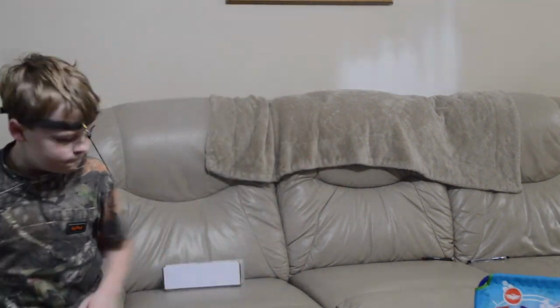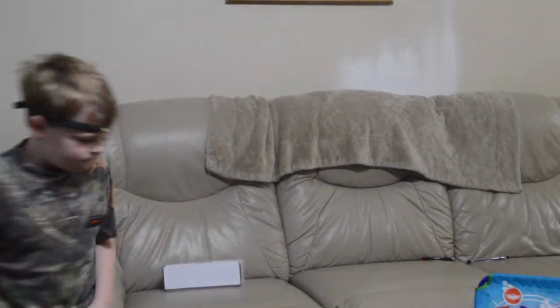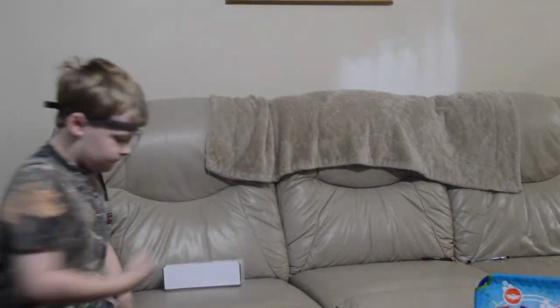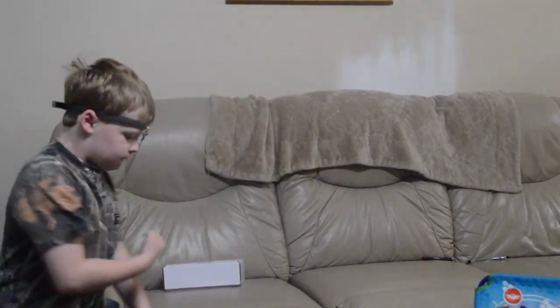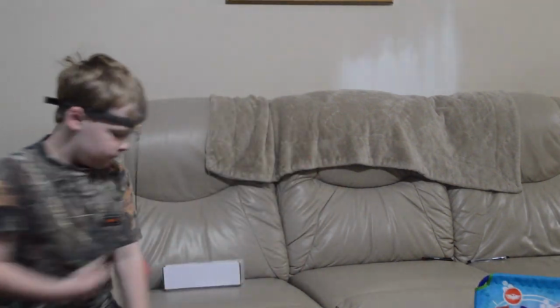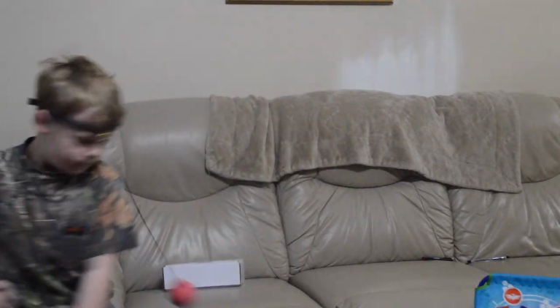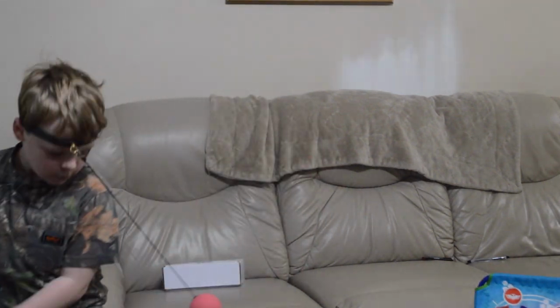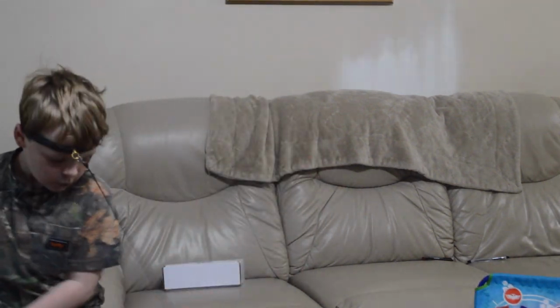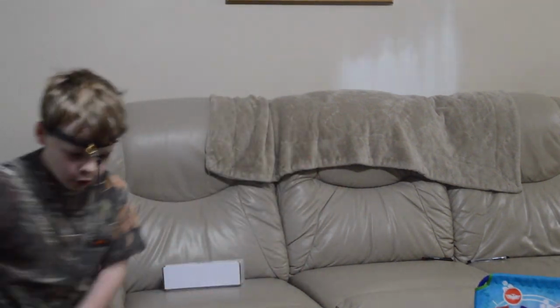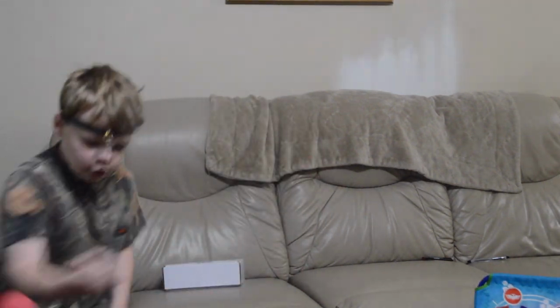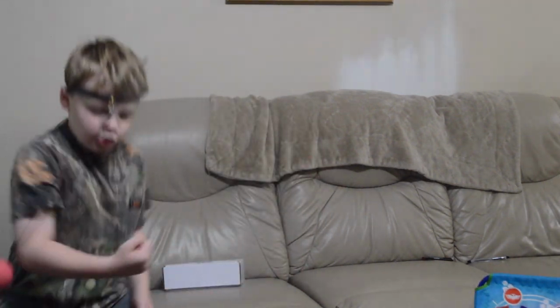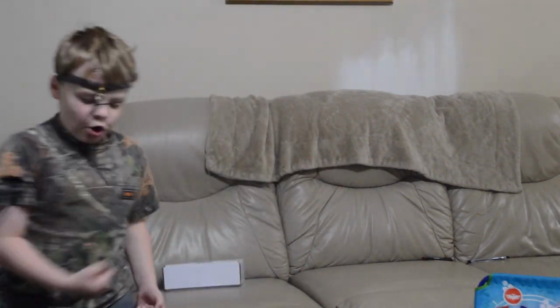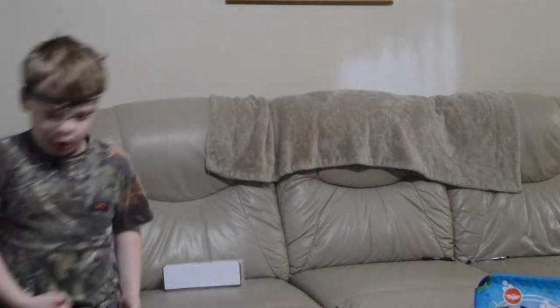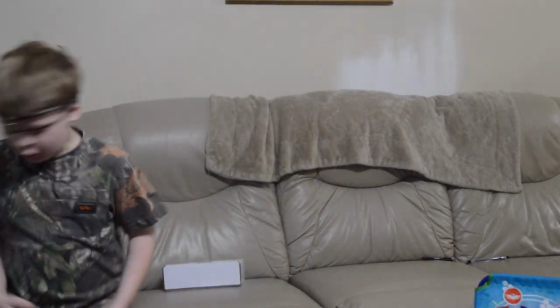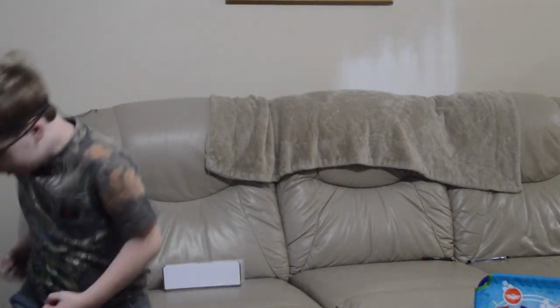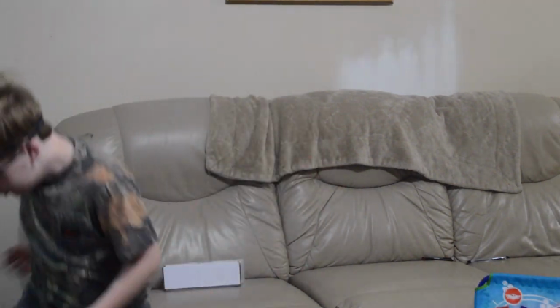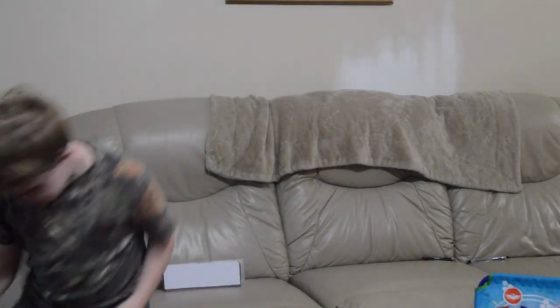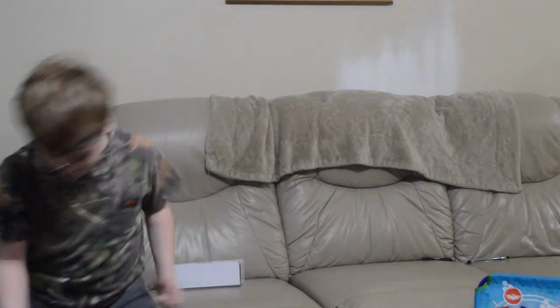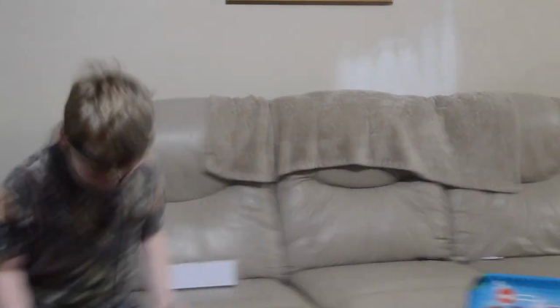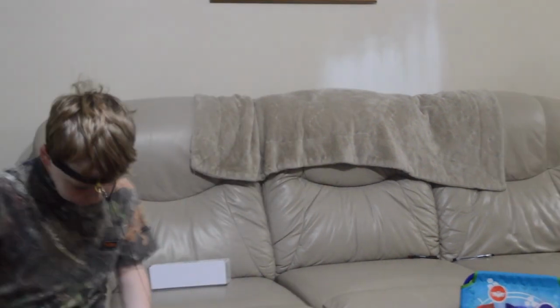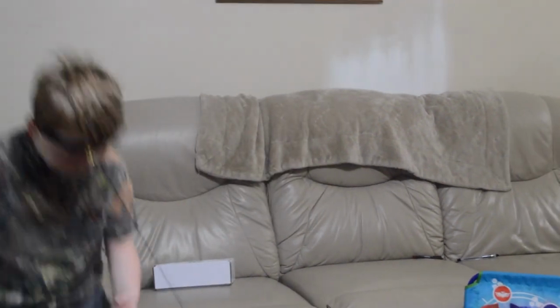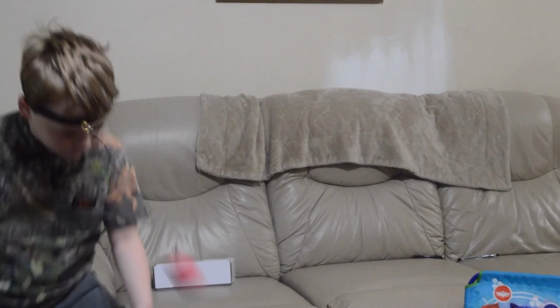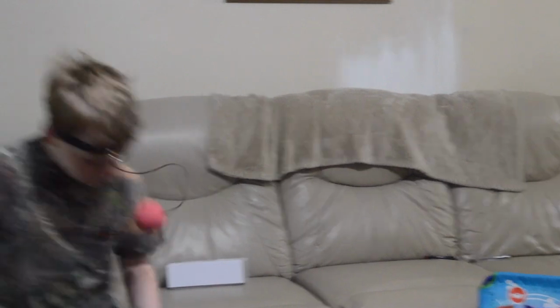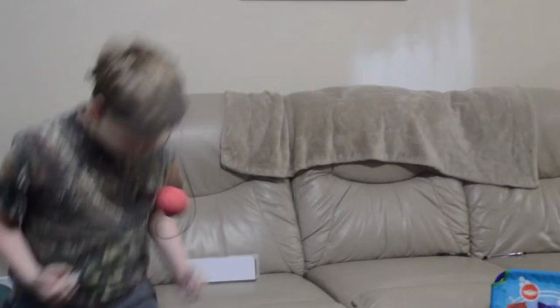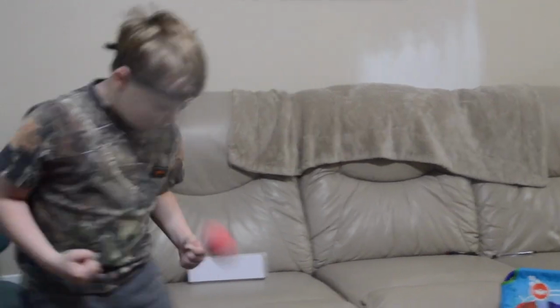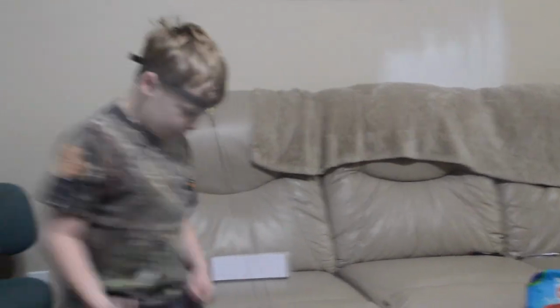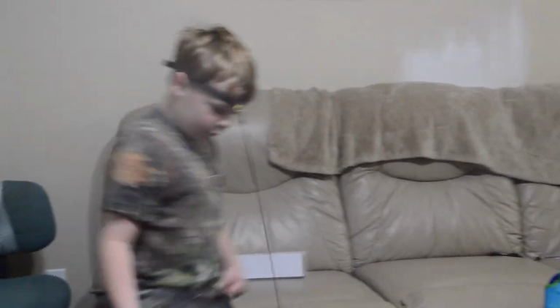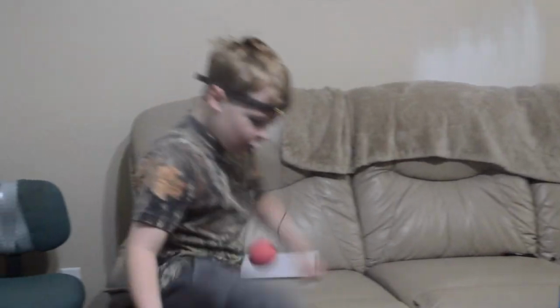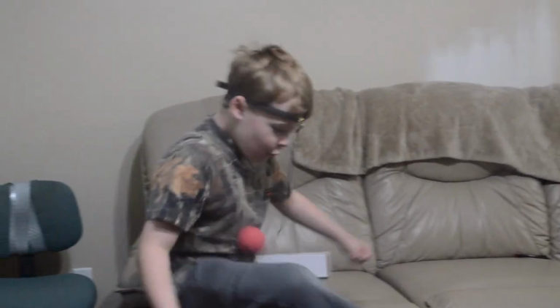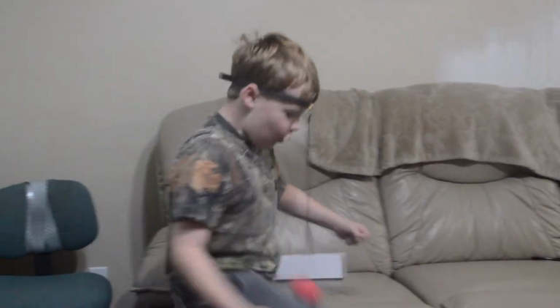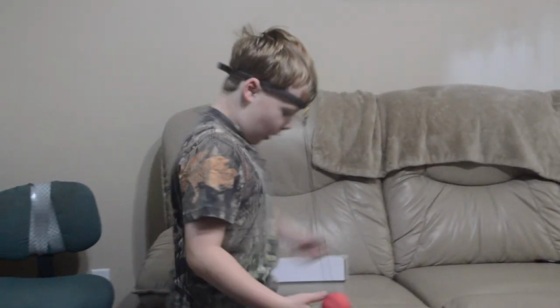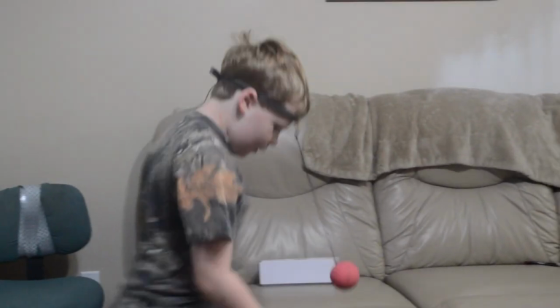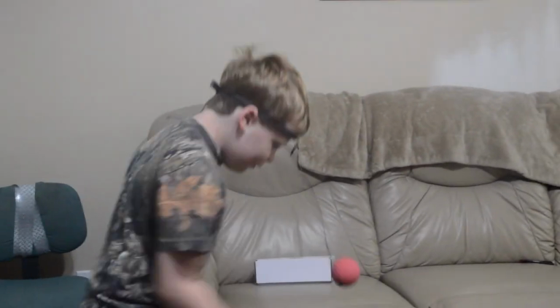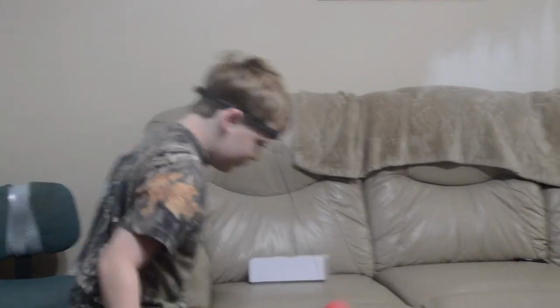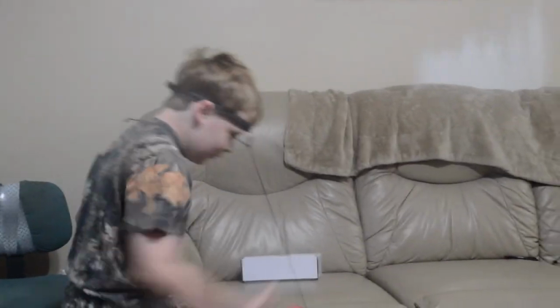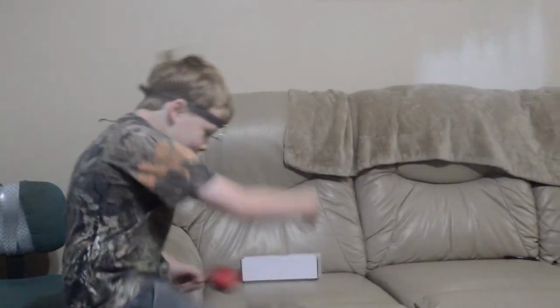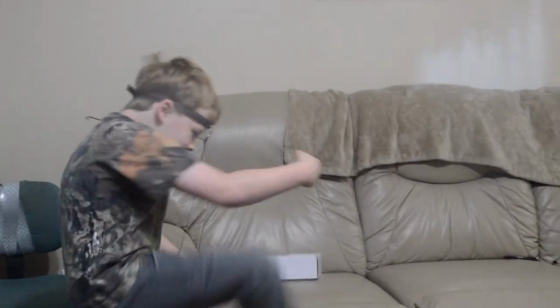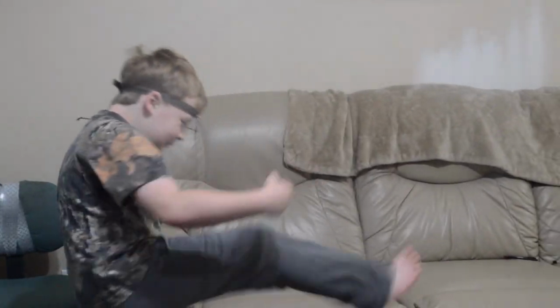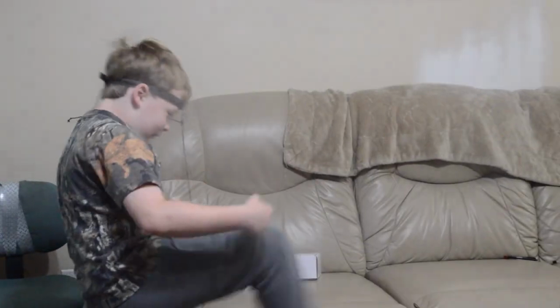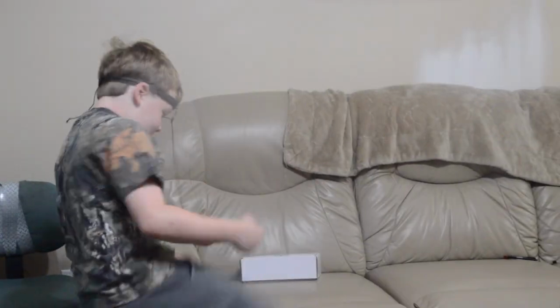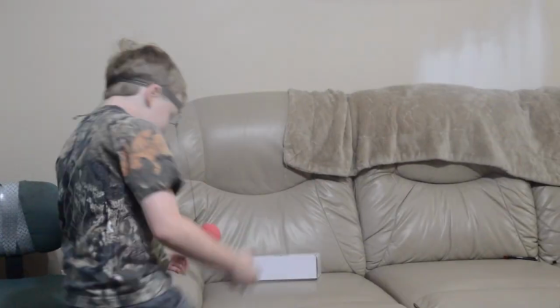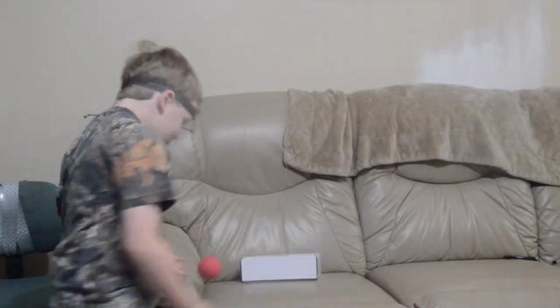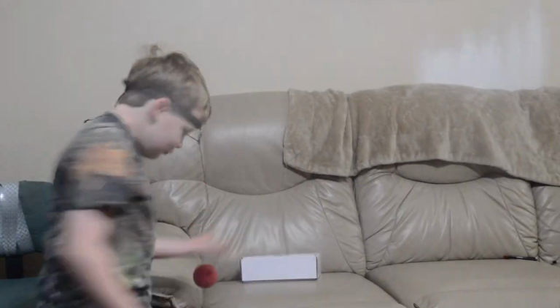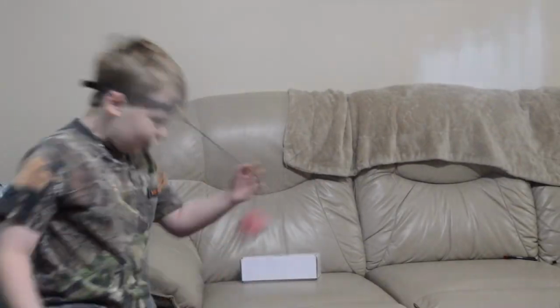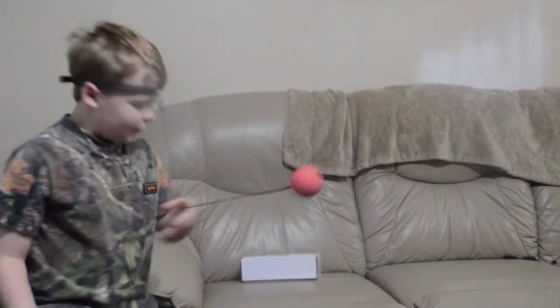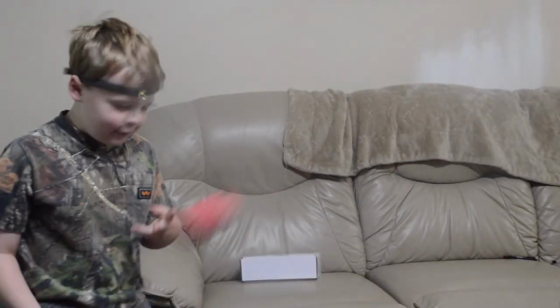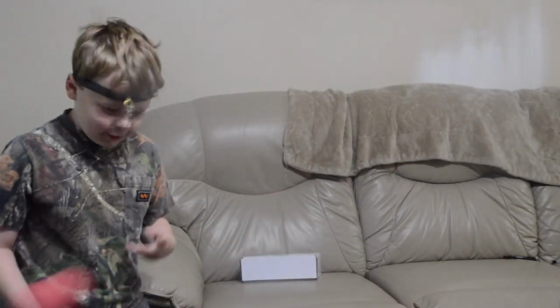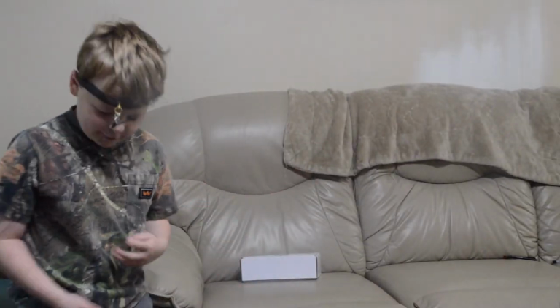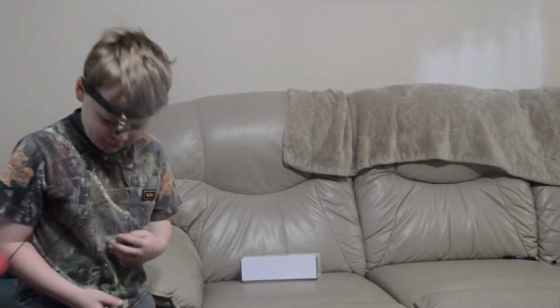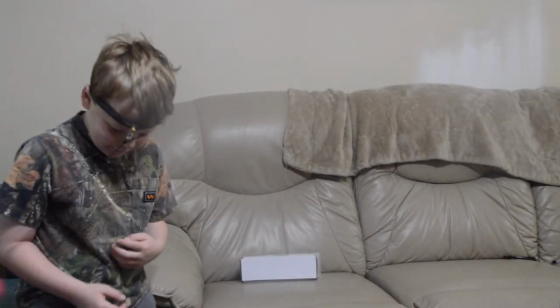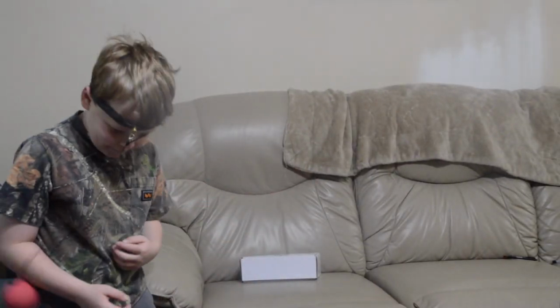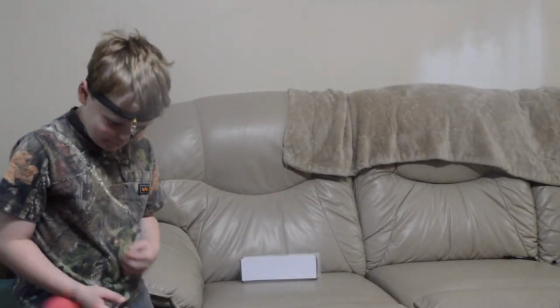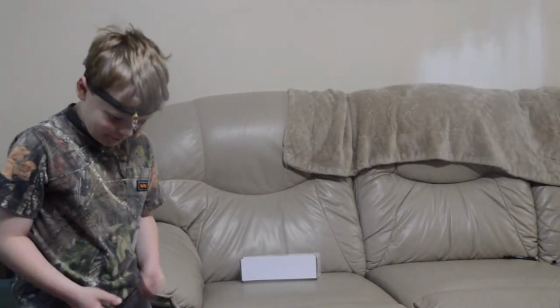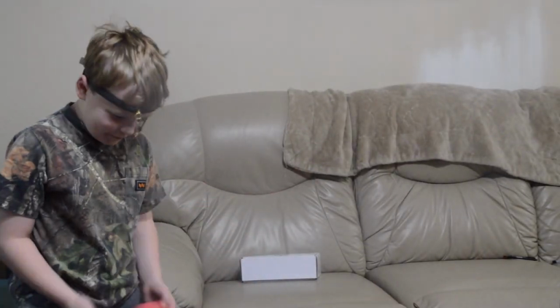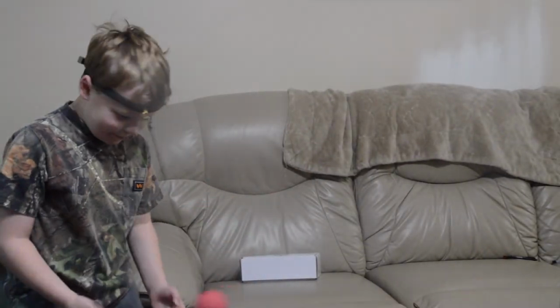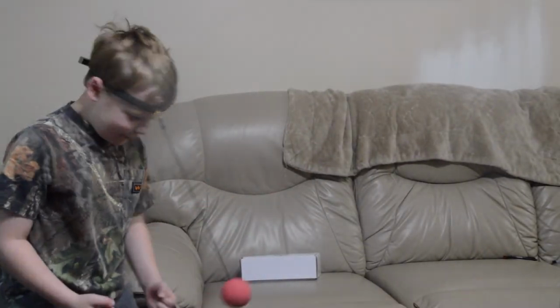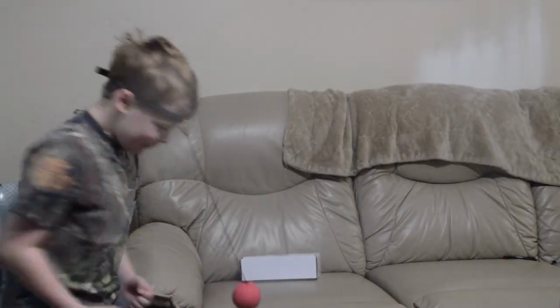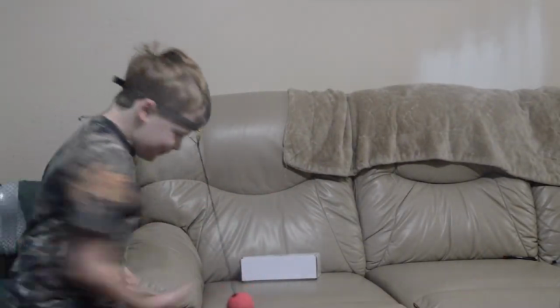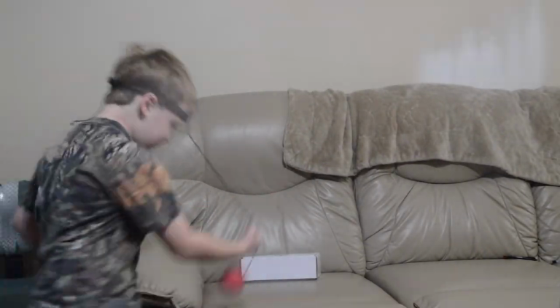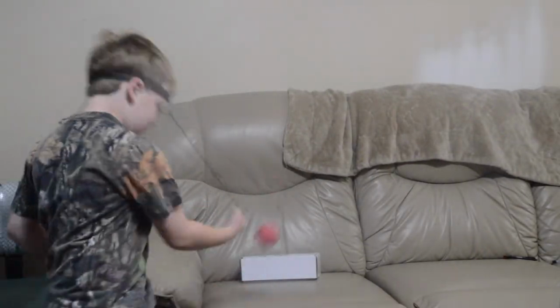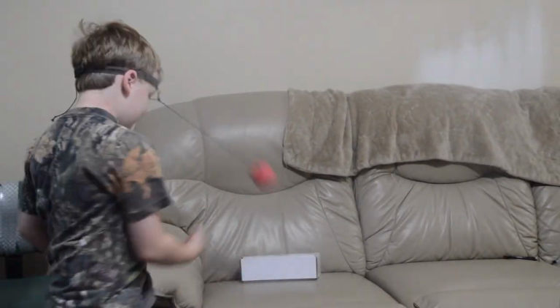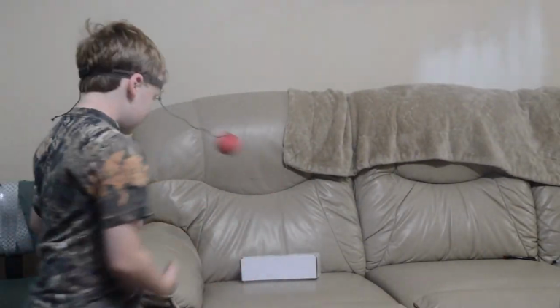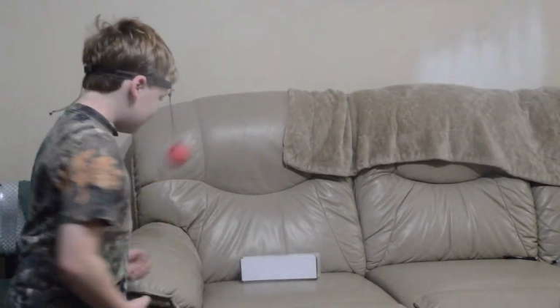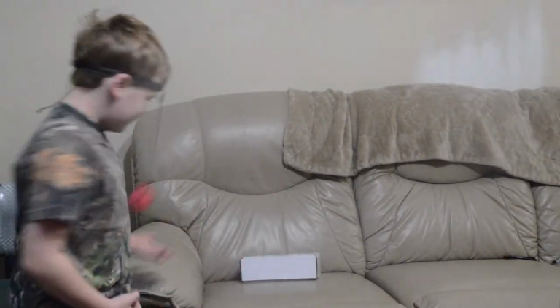Do you like it? Yeah. Quite a kick. I don't think you're ready for kicks yet.